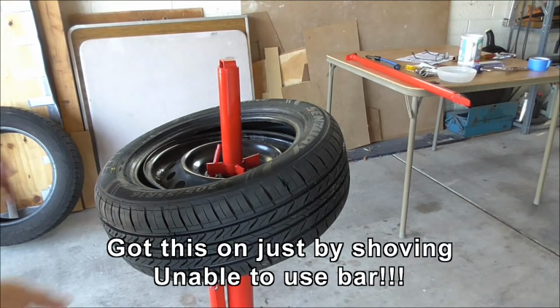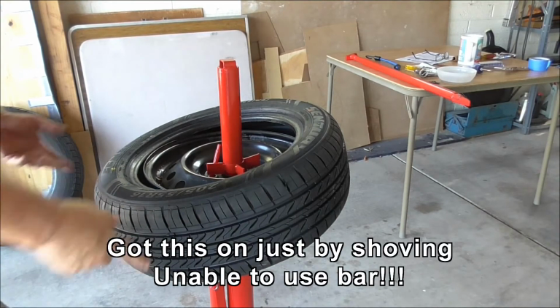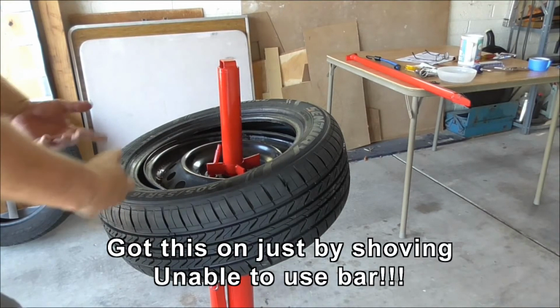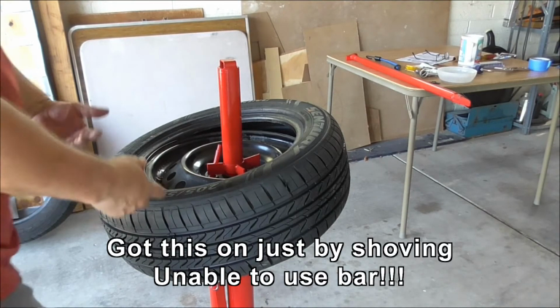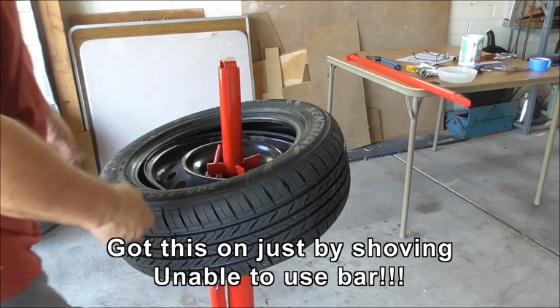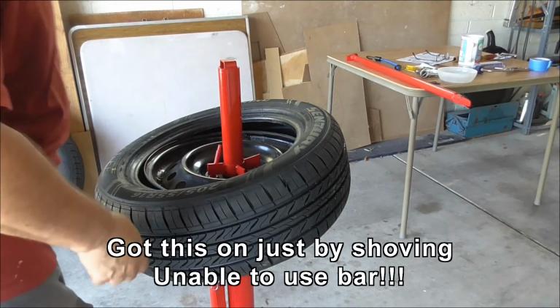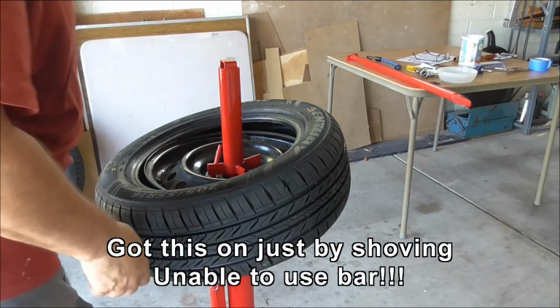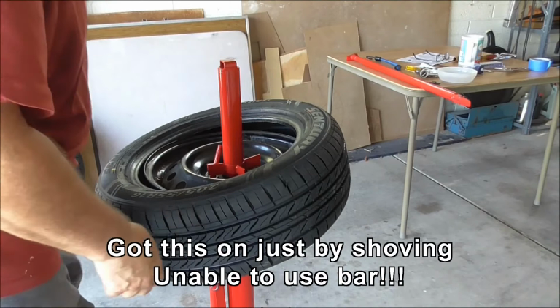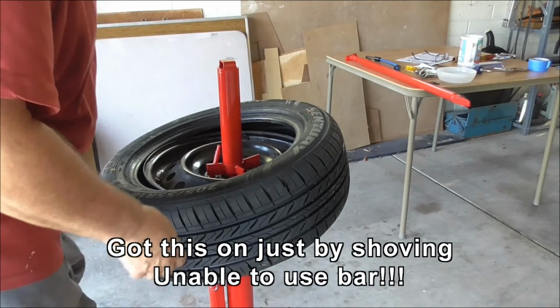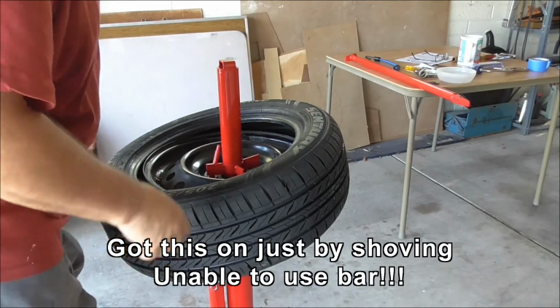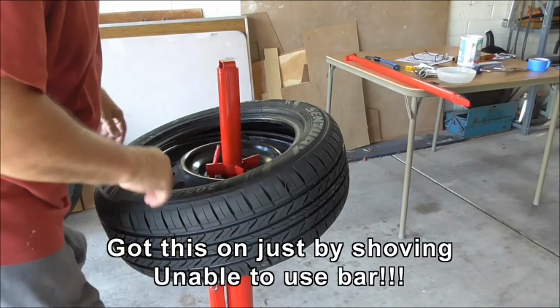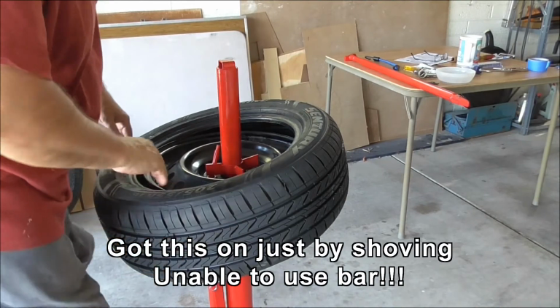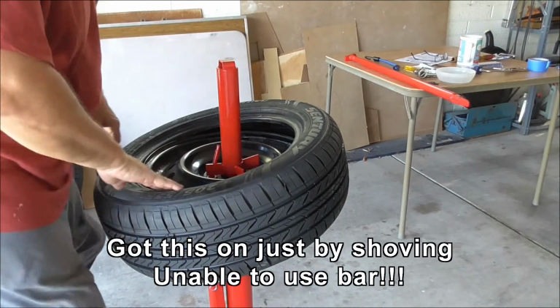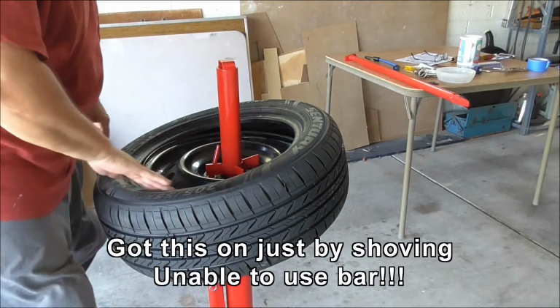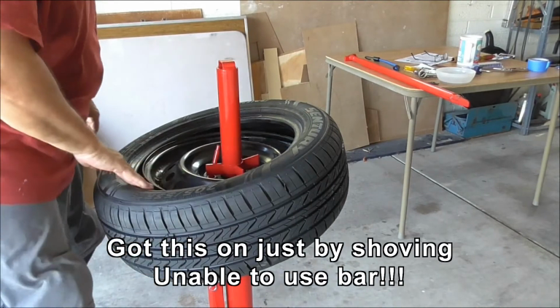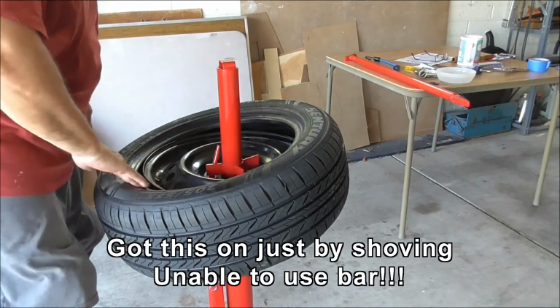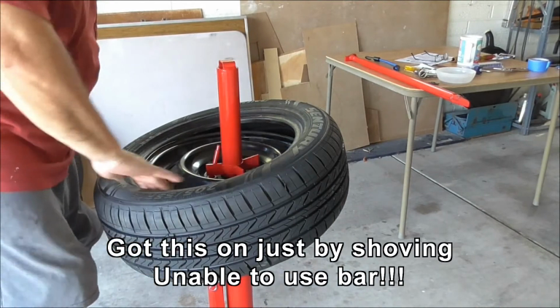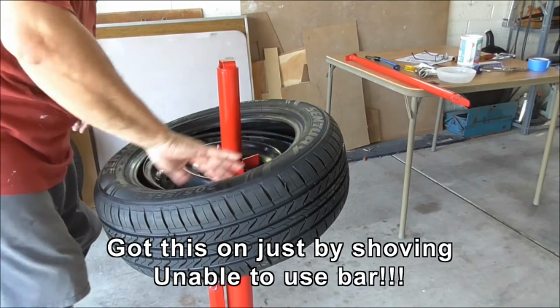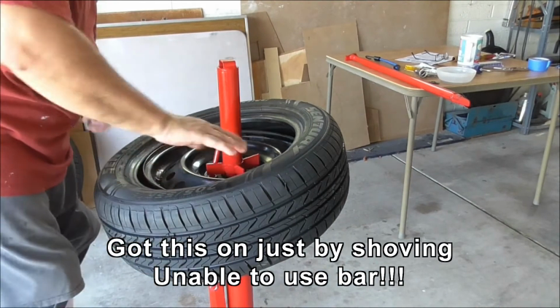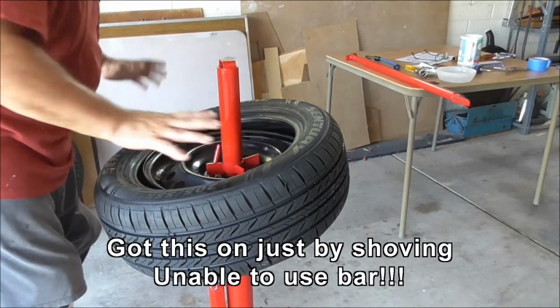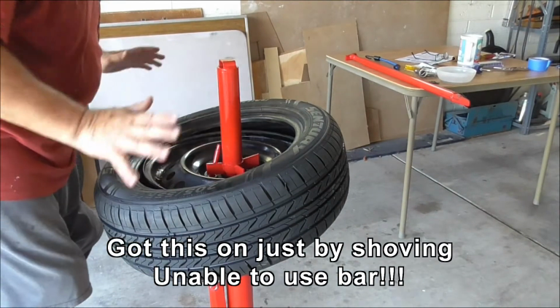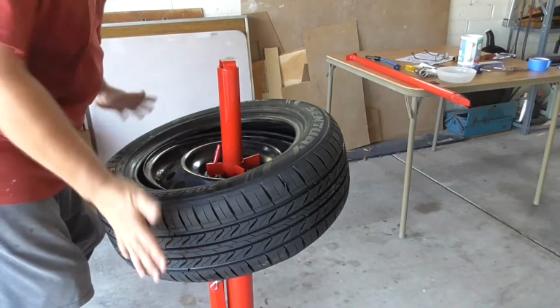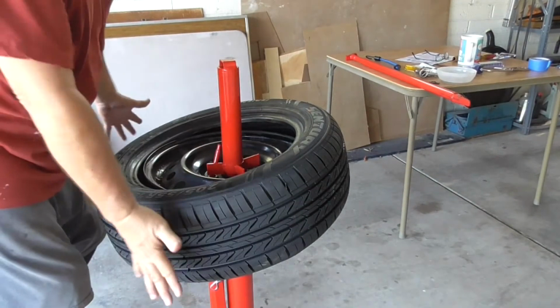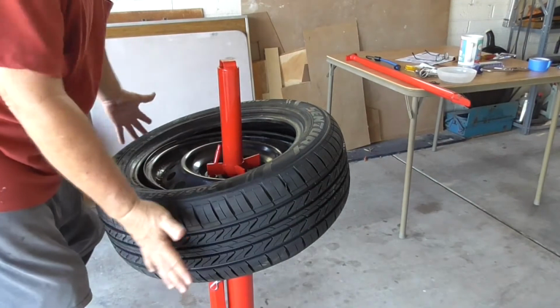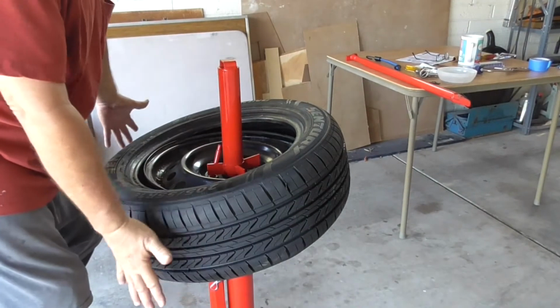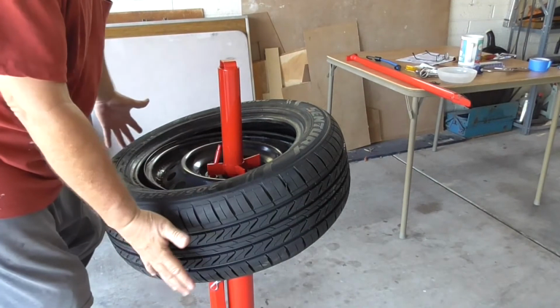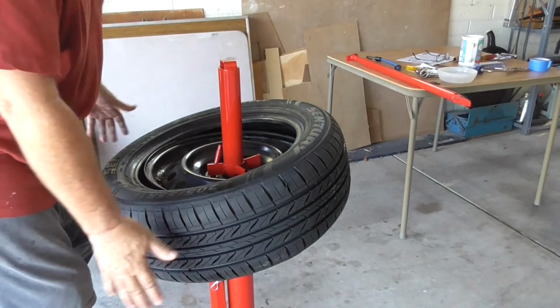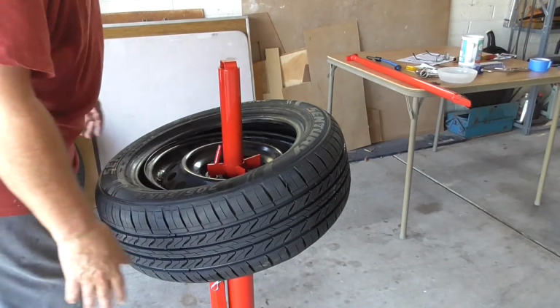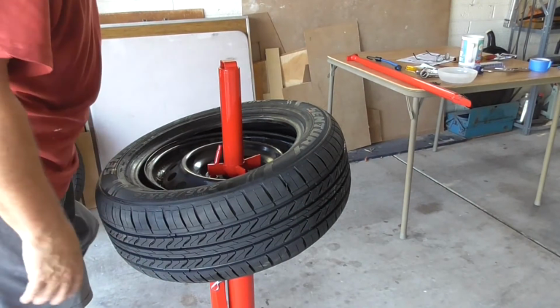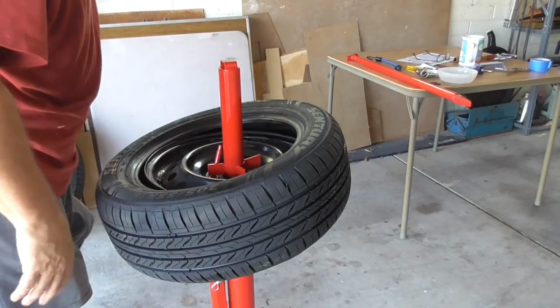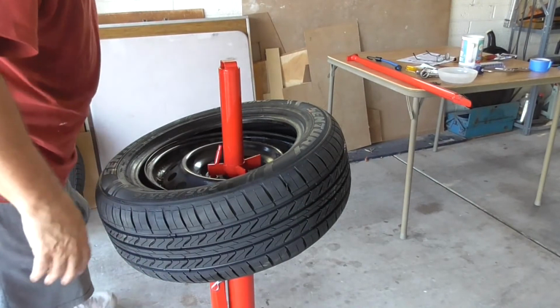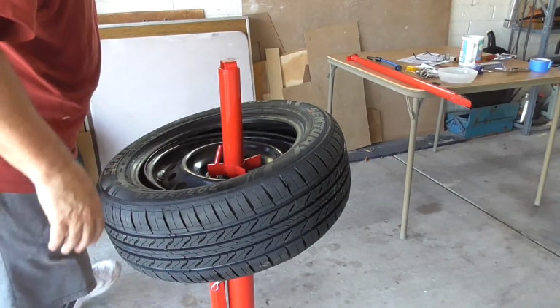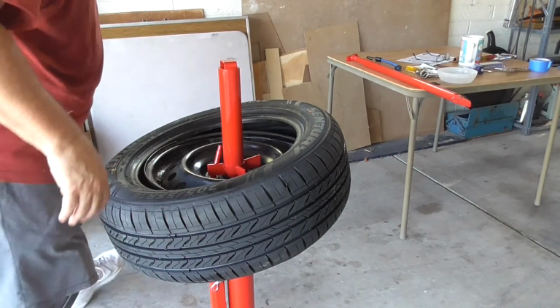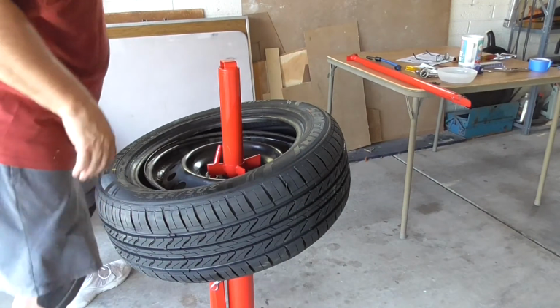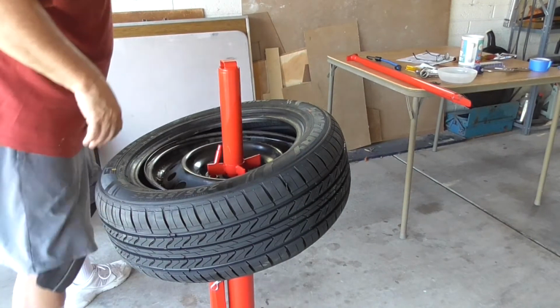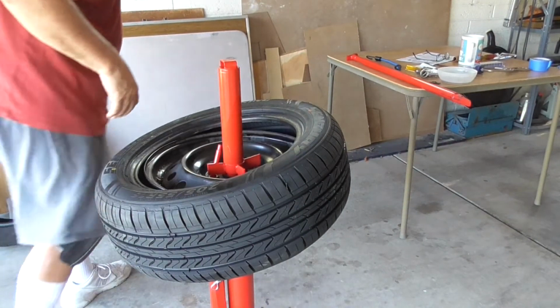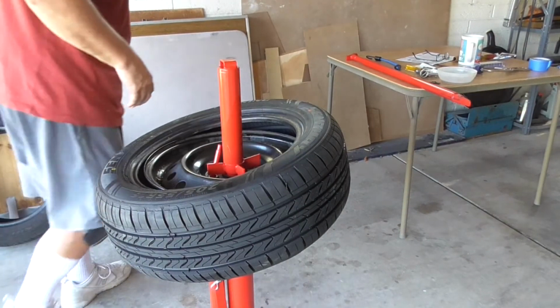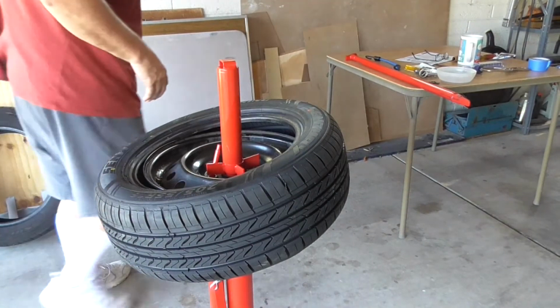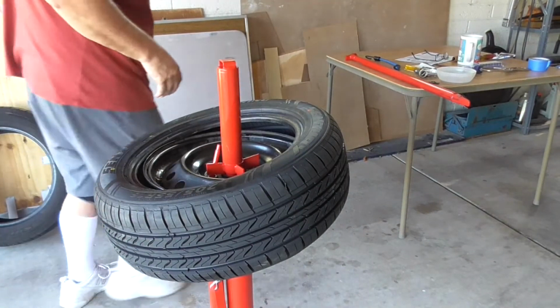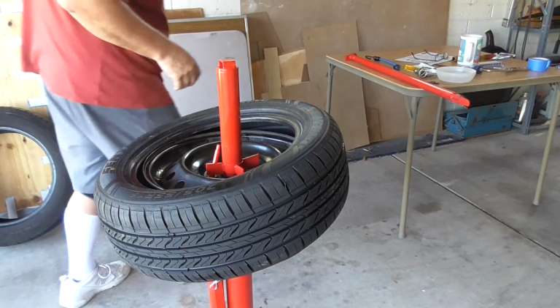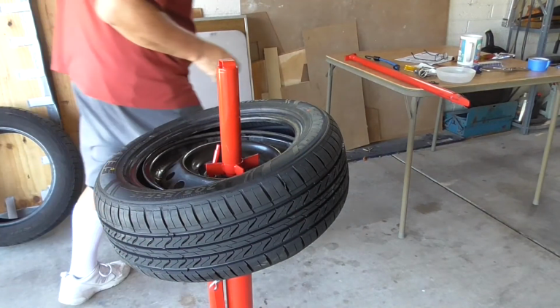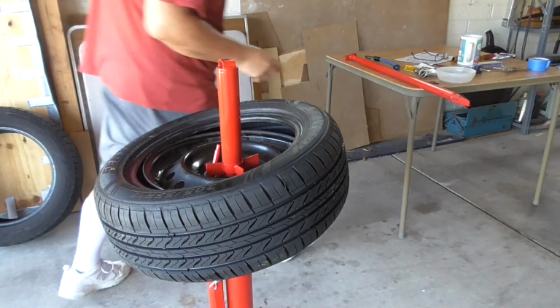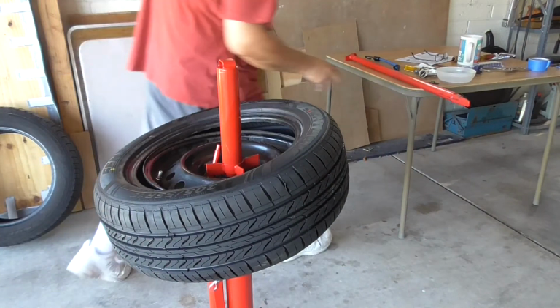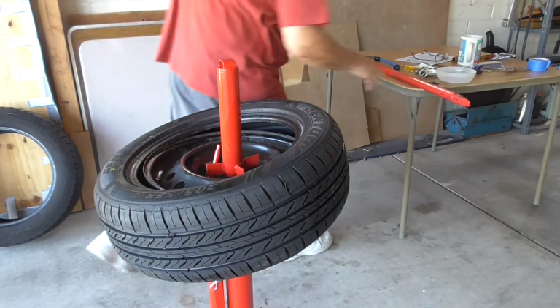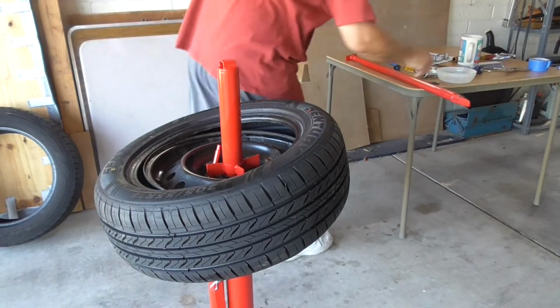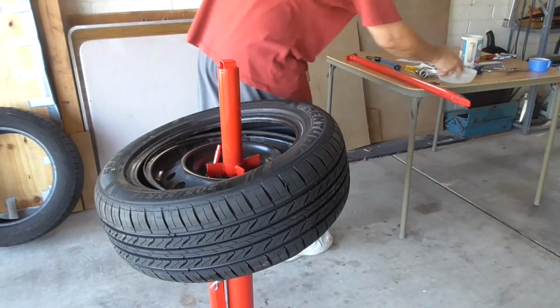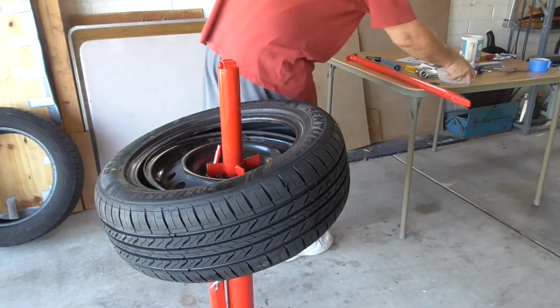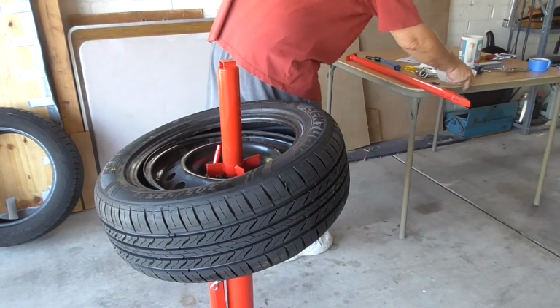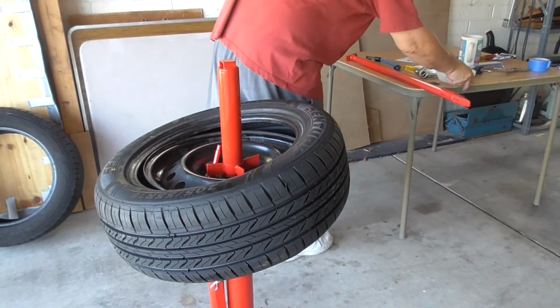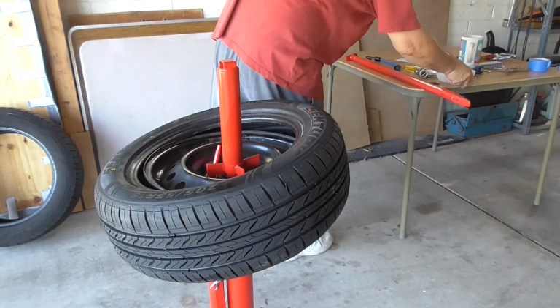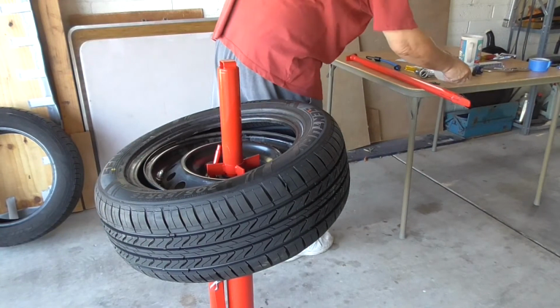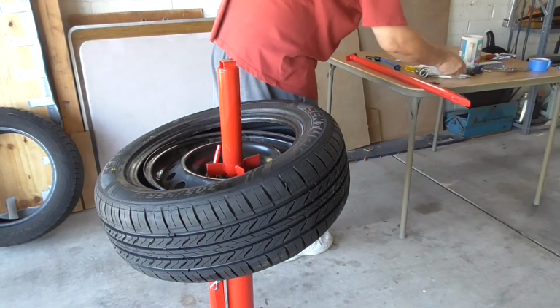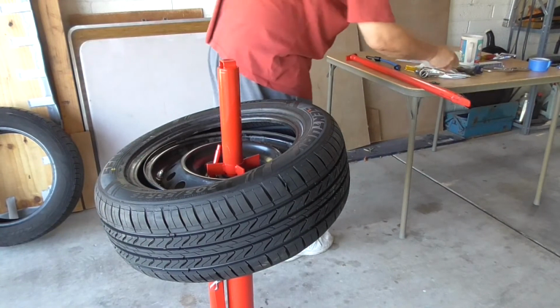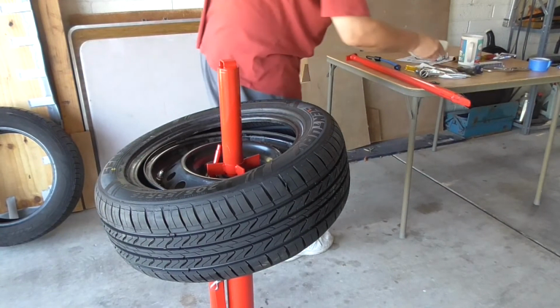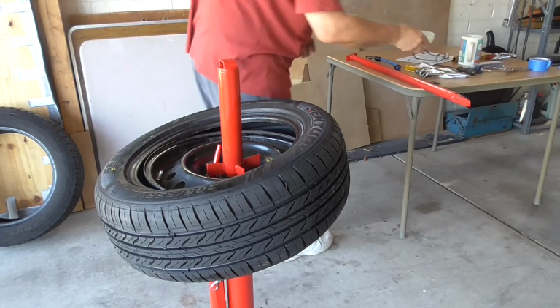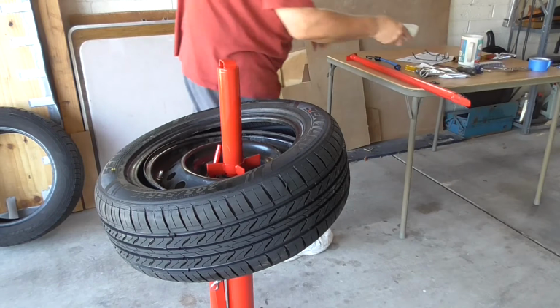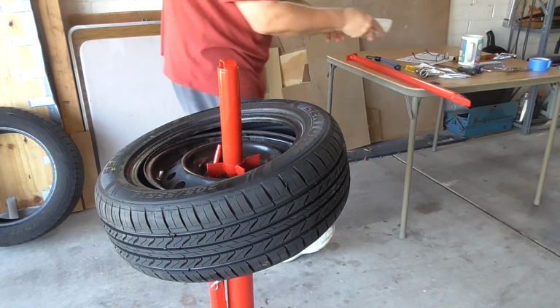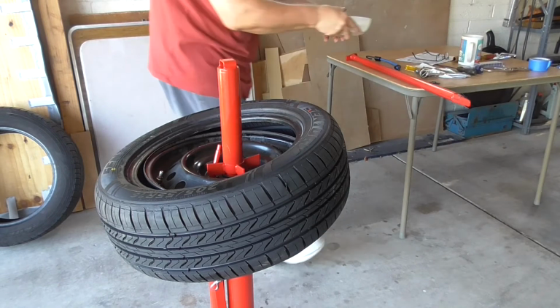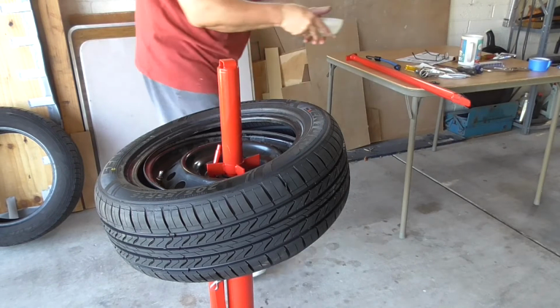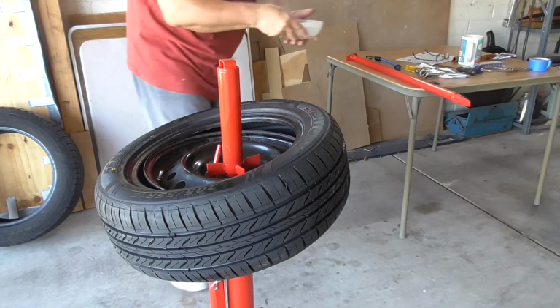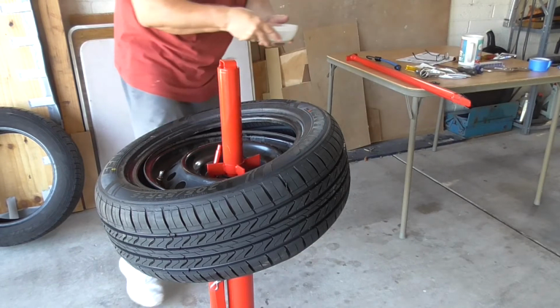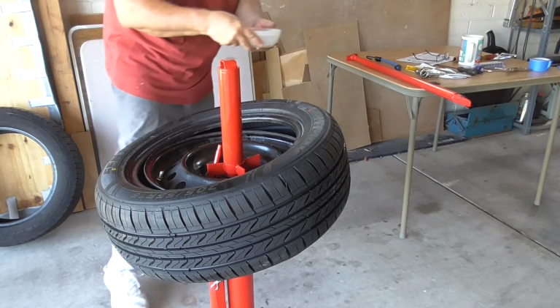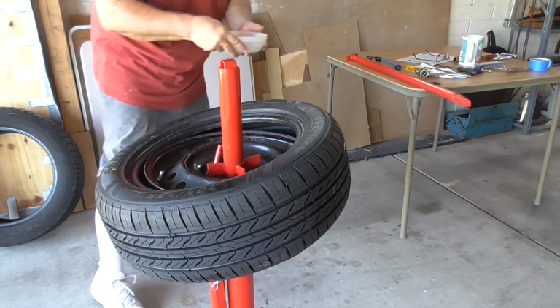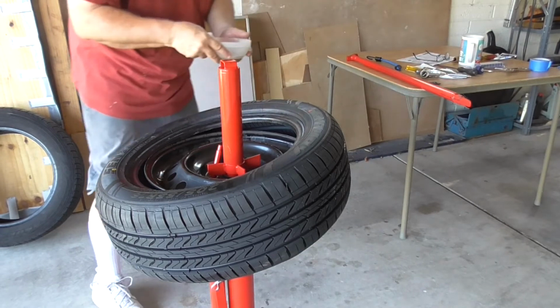I was able to get it on just by pushing down, almost inverting the tyre, just by hand, without using it.